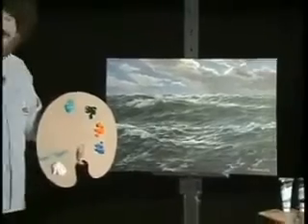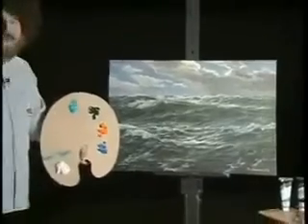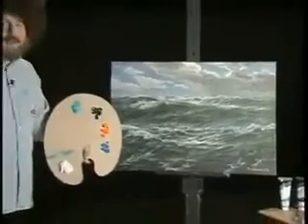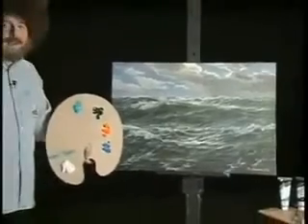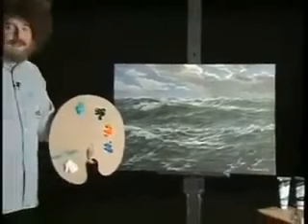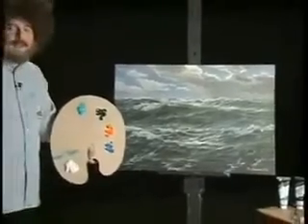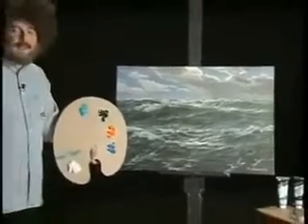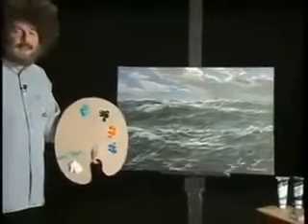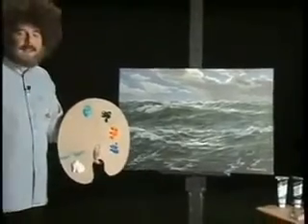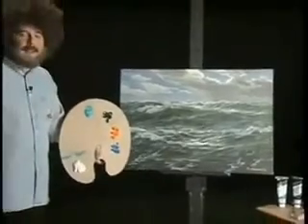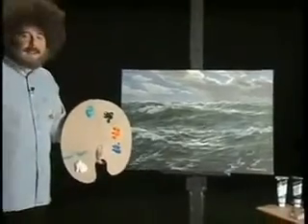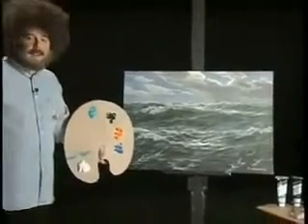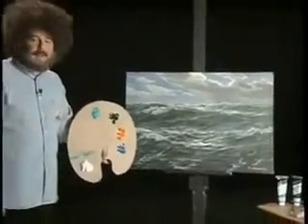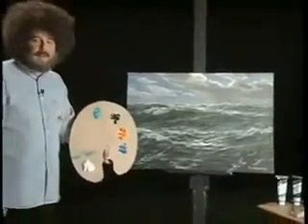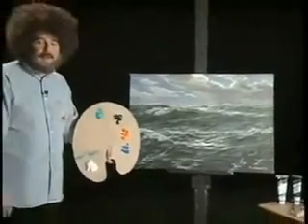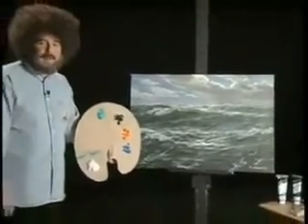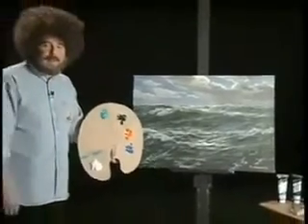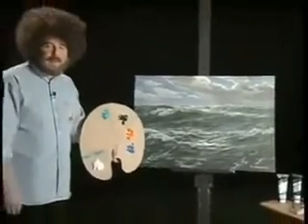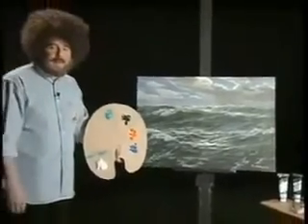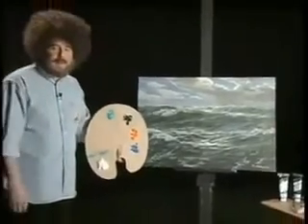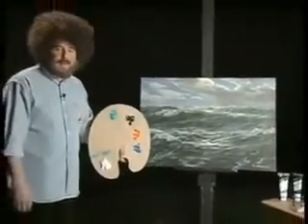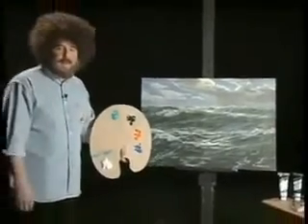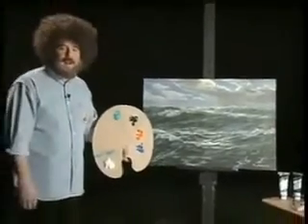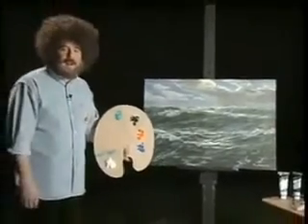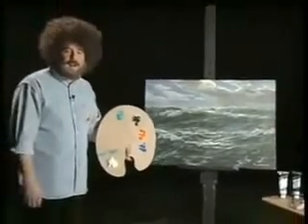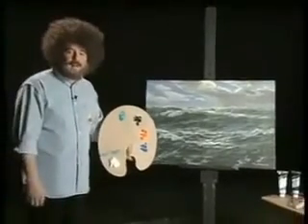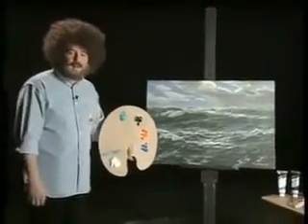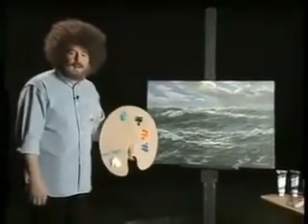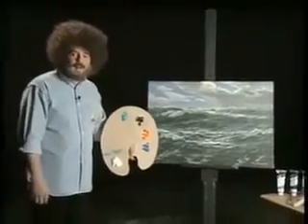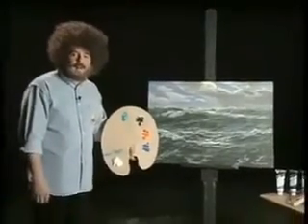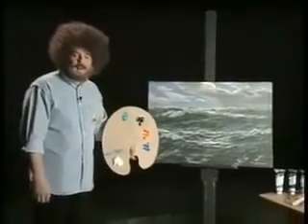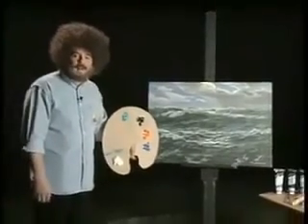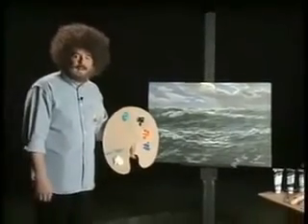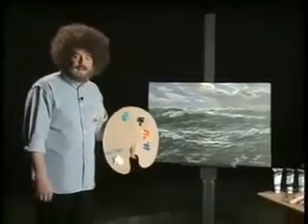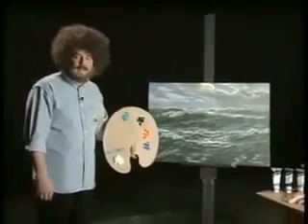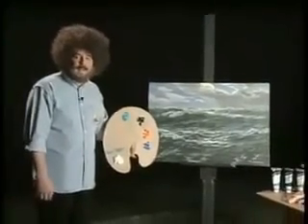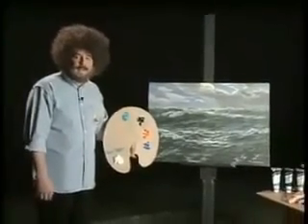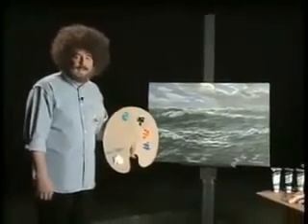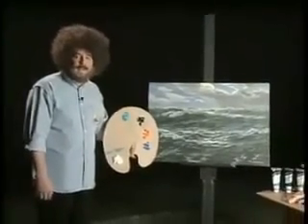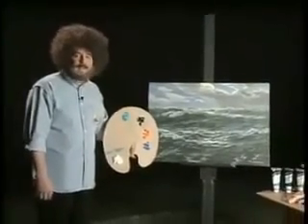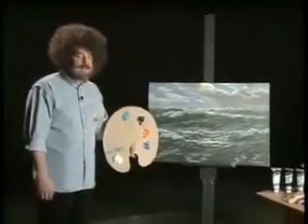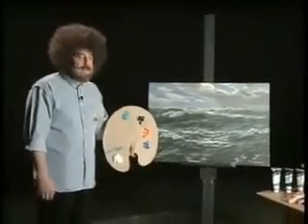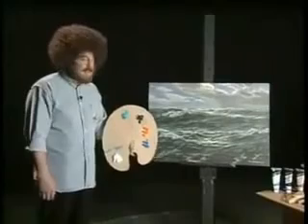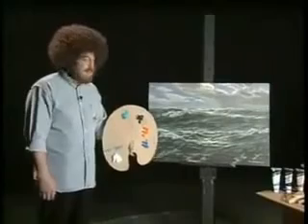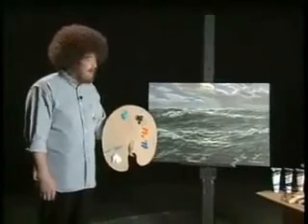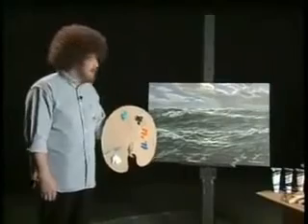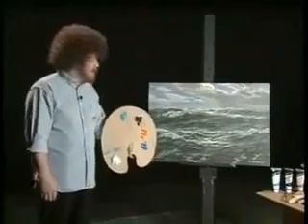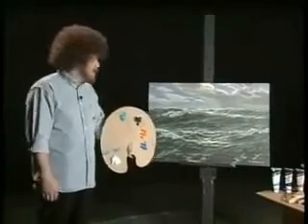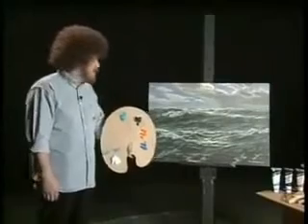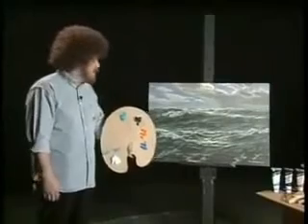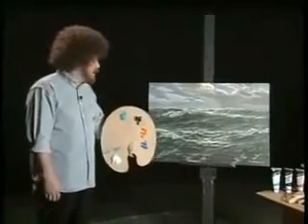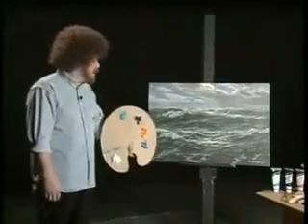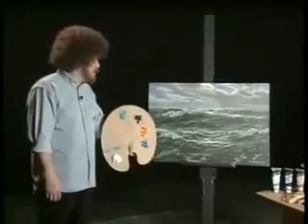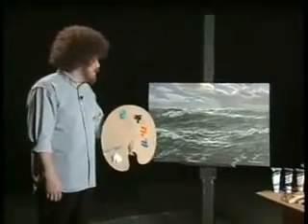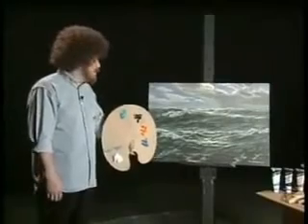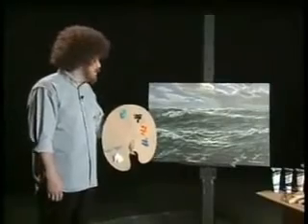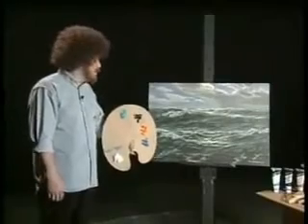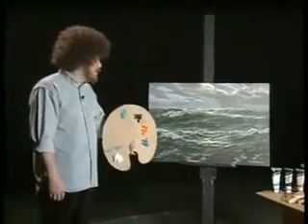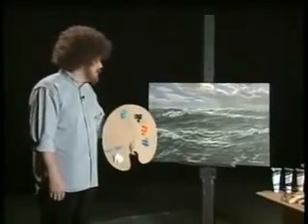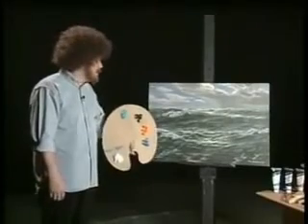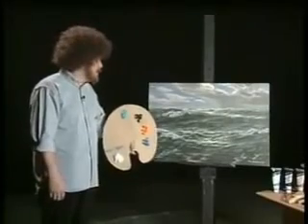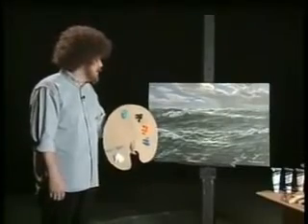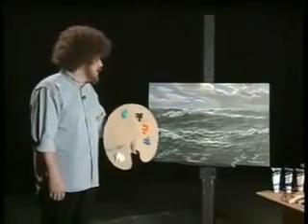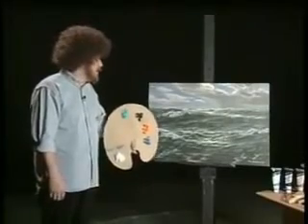Hi. Hello. Welcome. I'm Bob Ross. Today we're going to be painting a beautiful seascape.